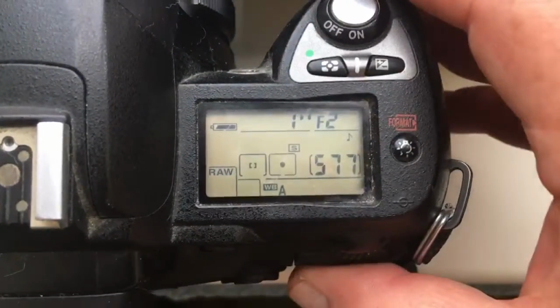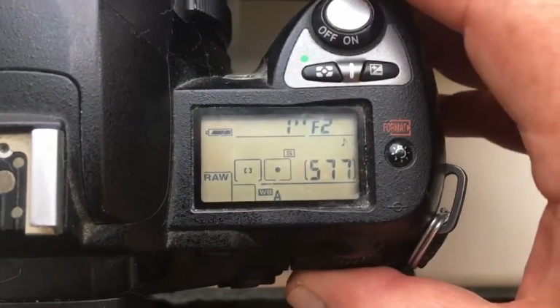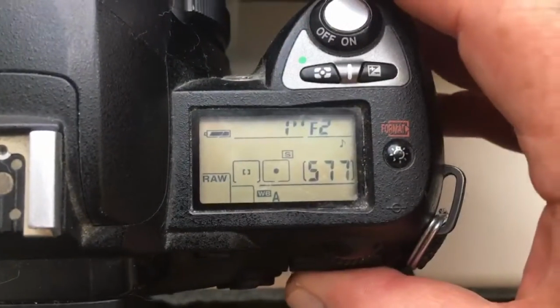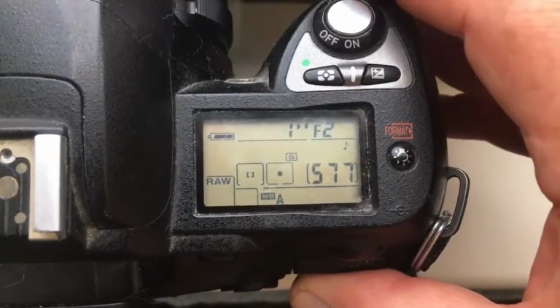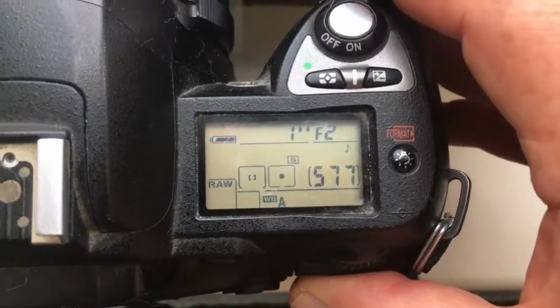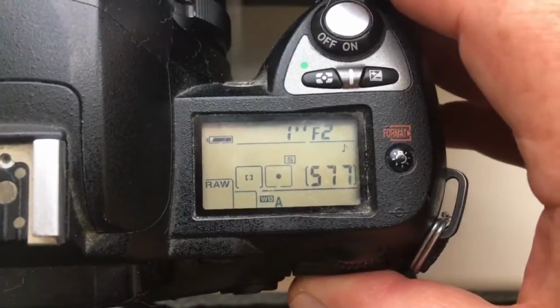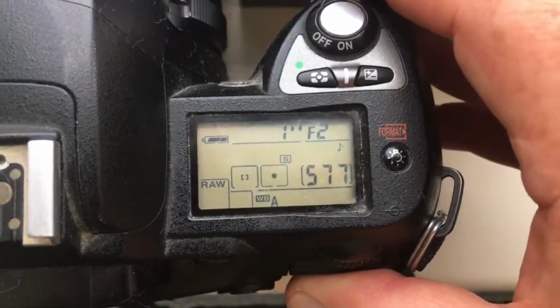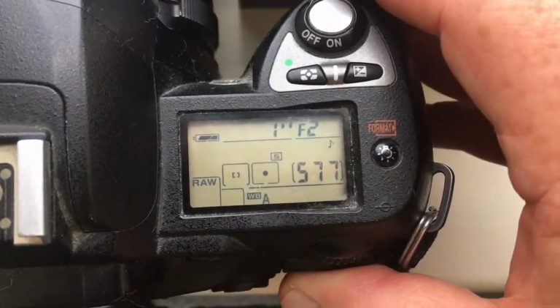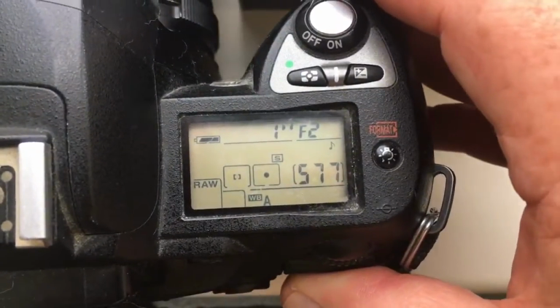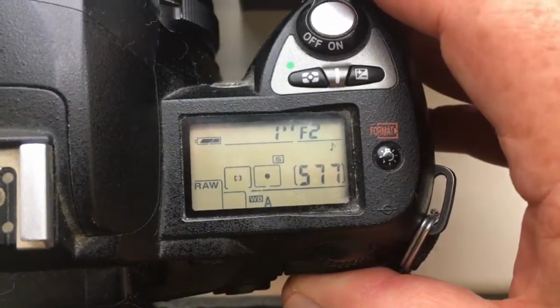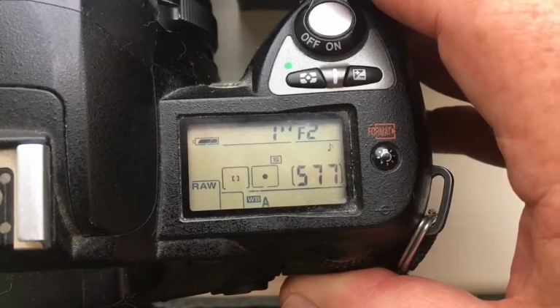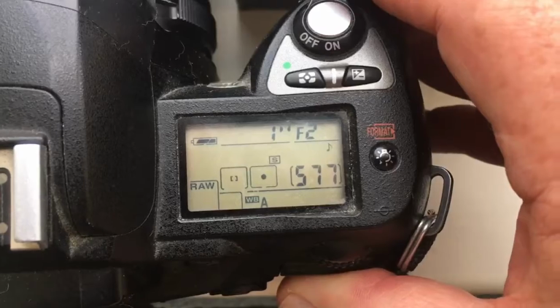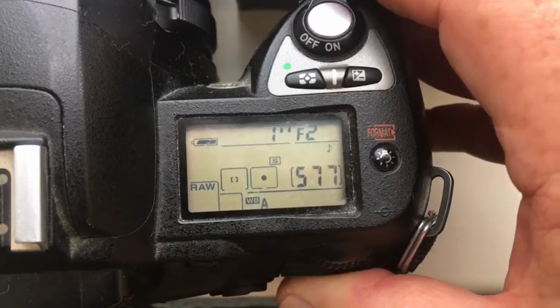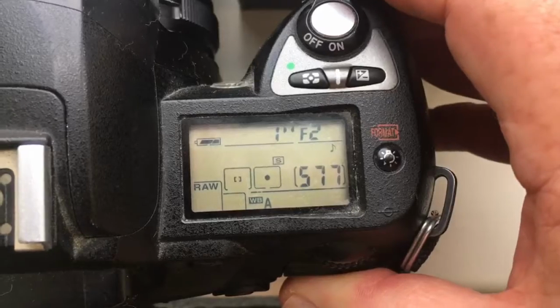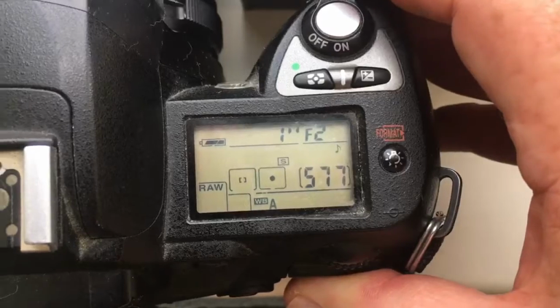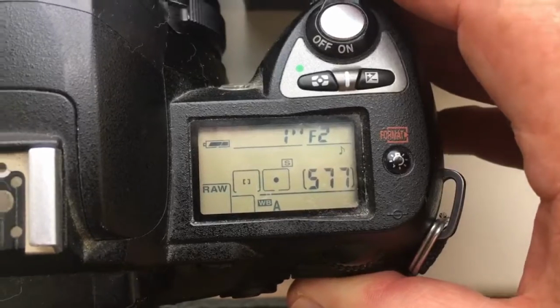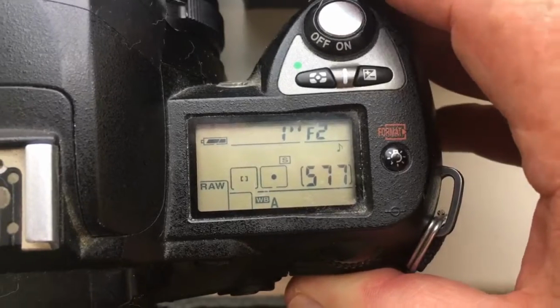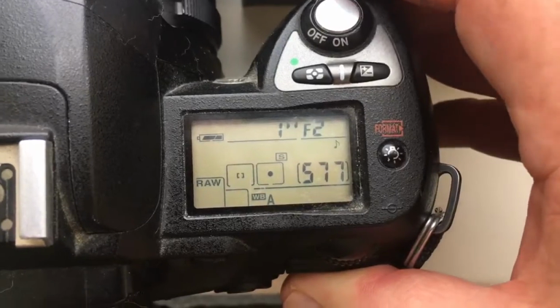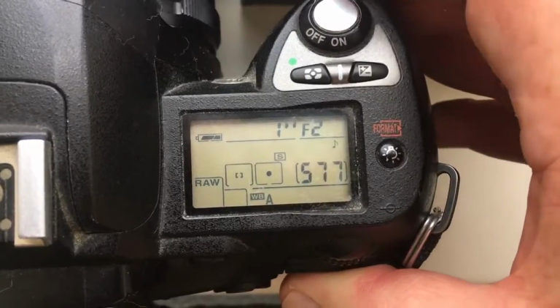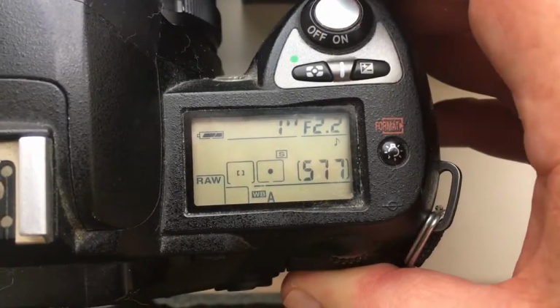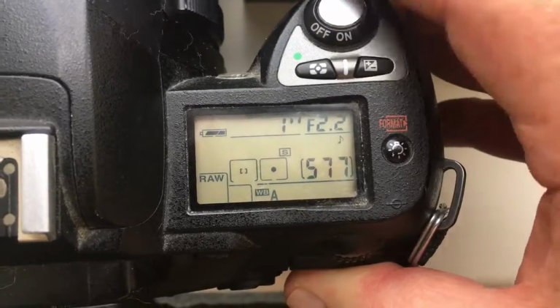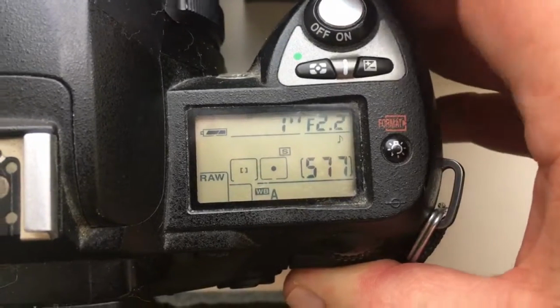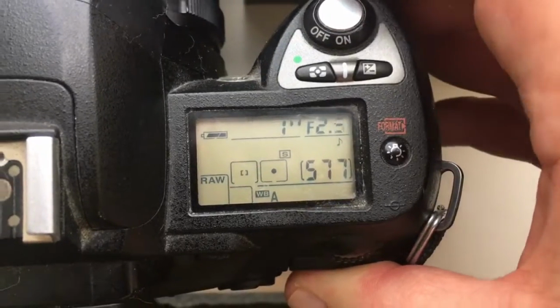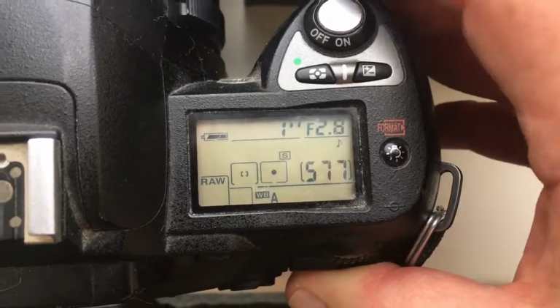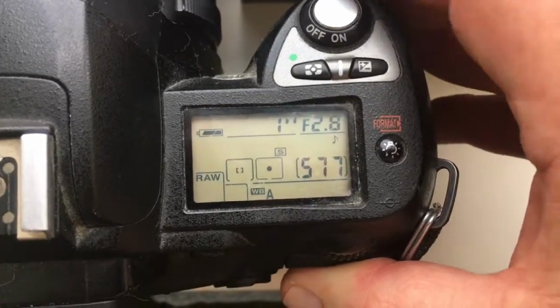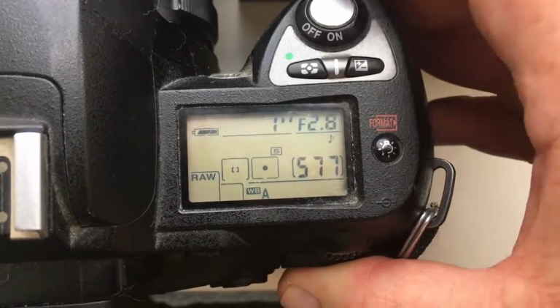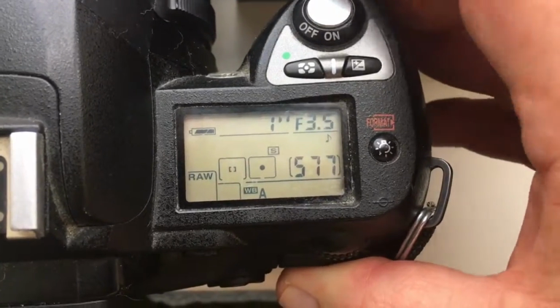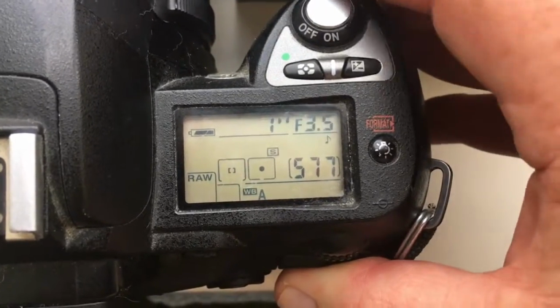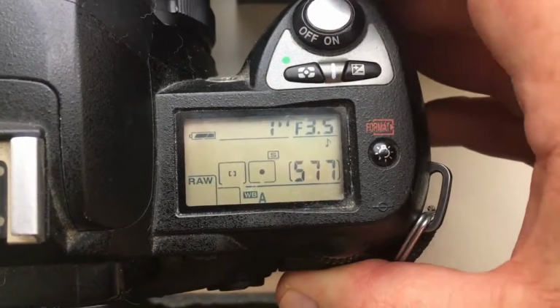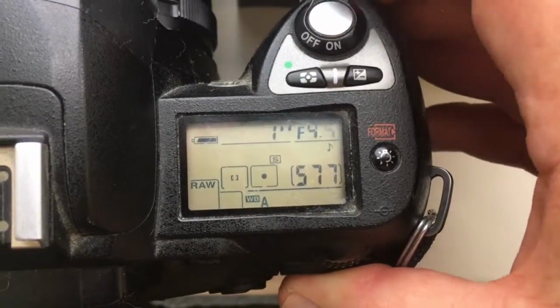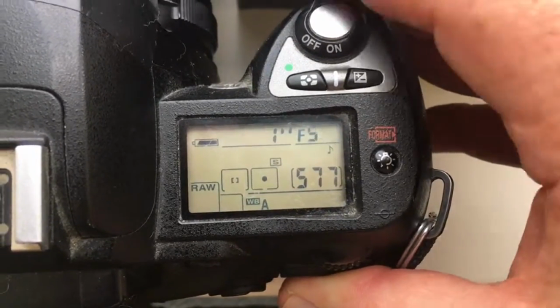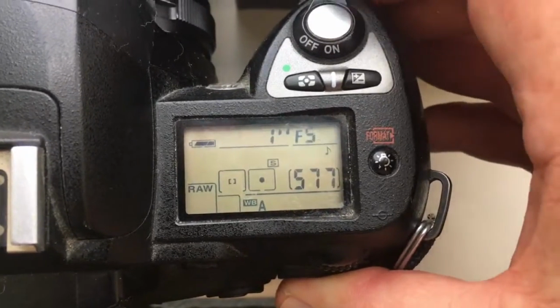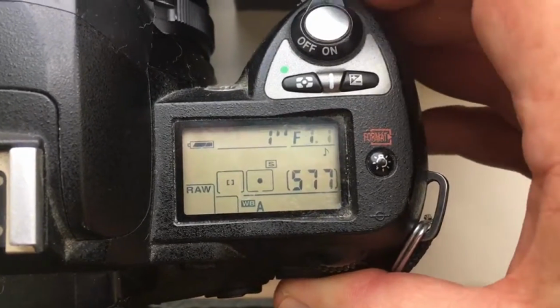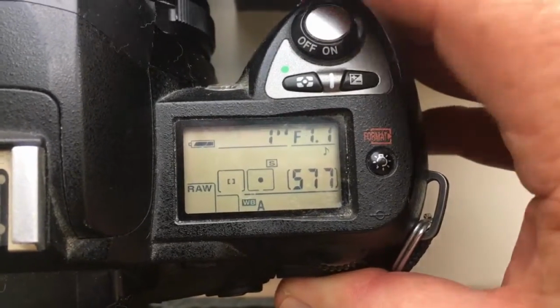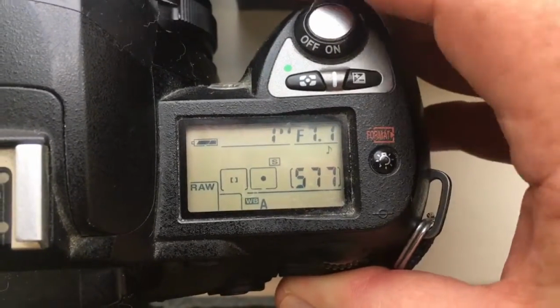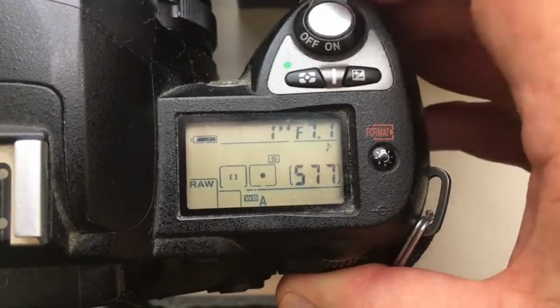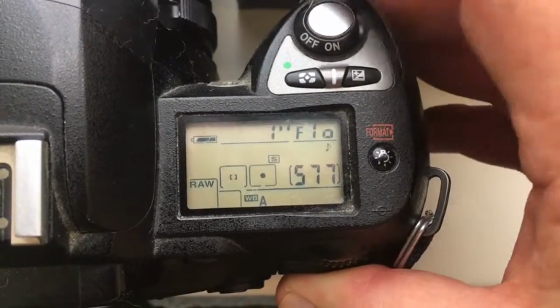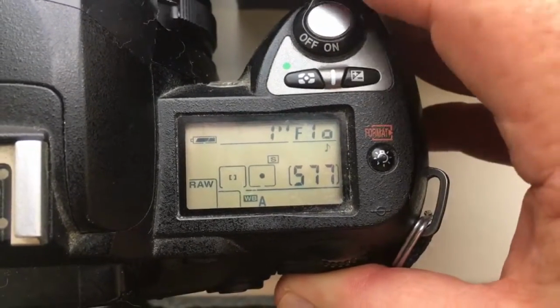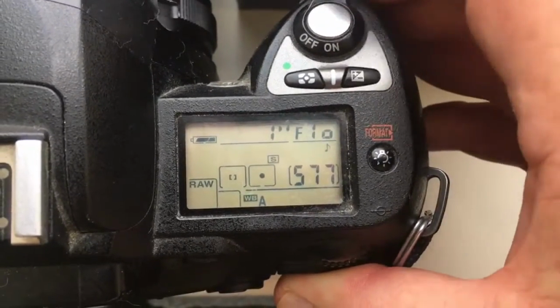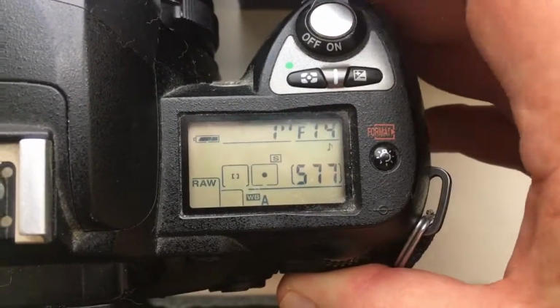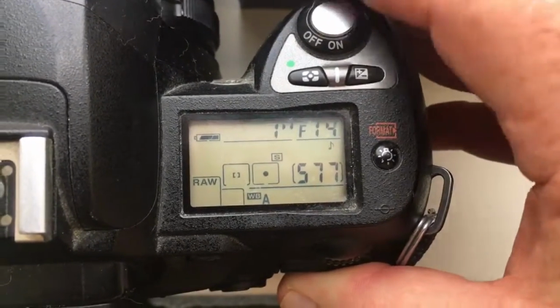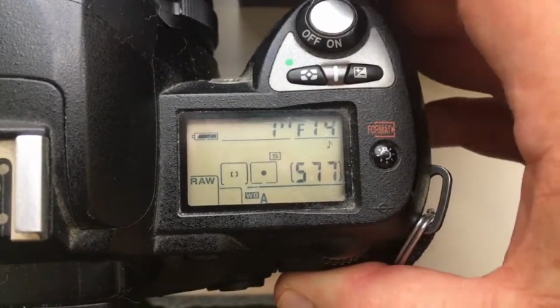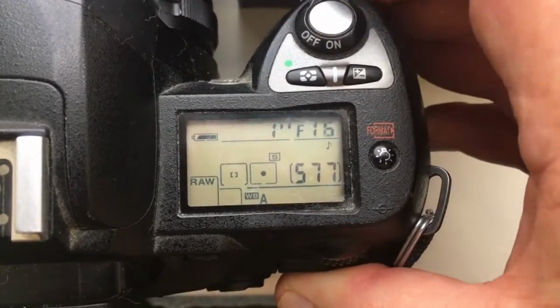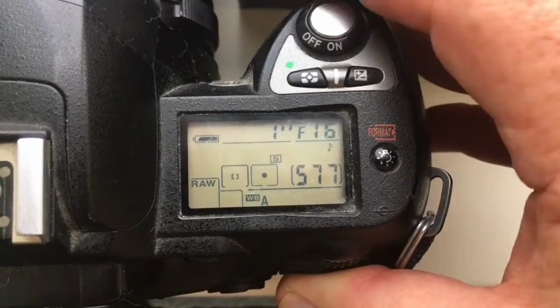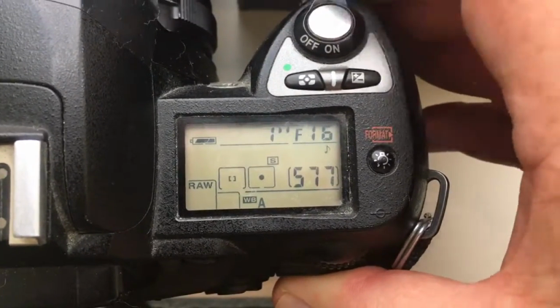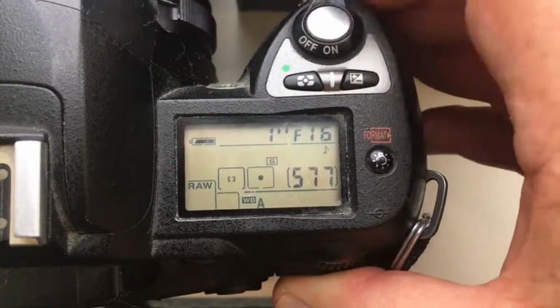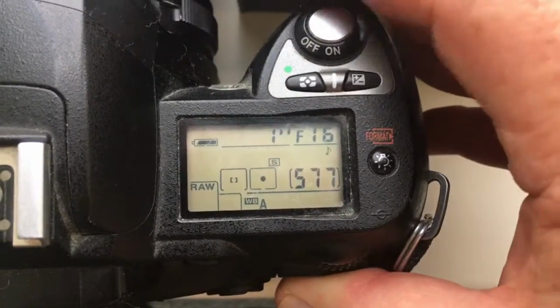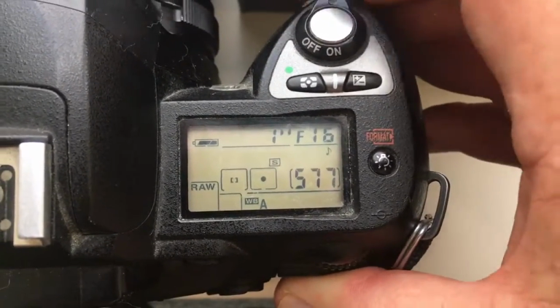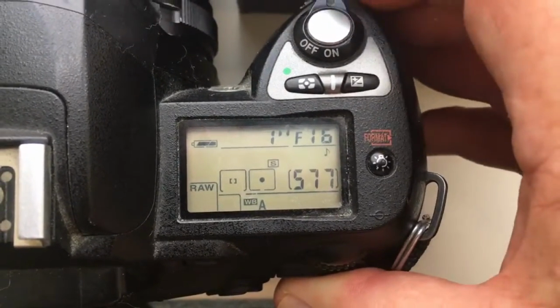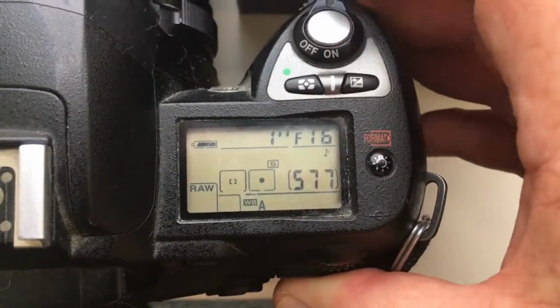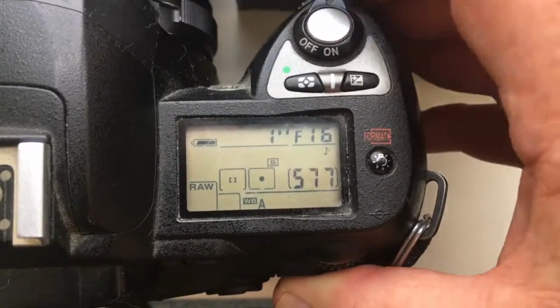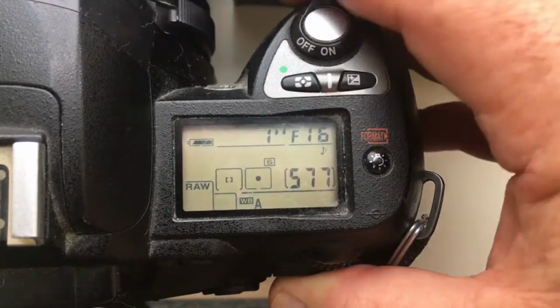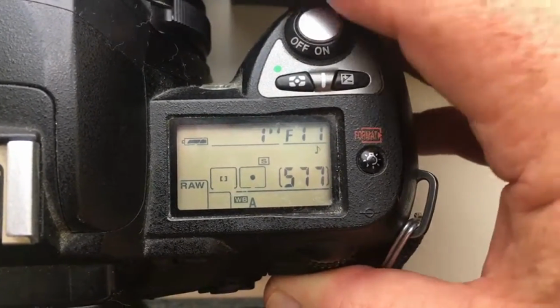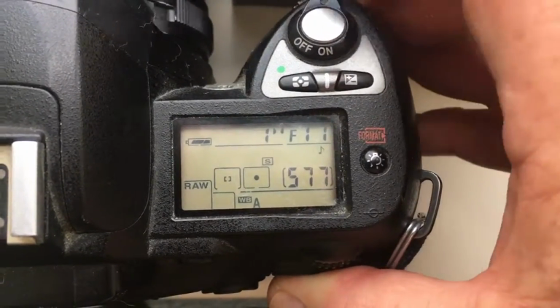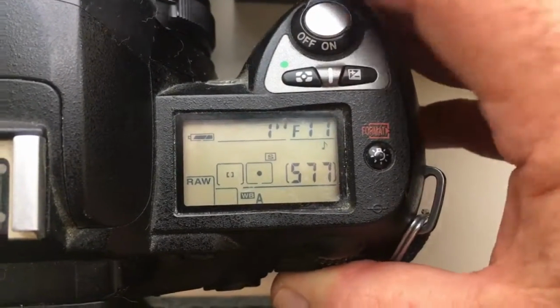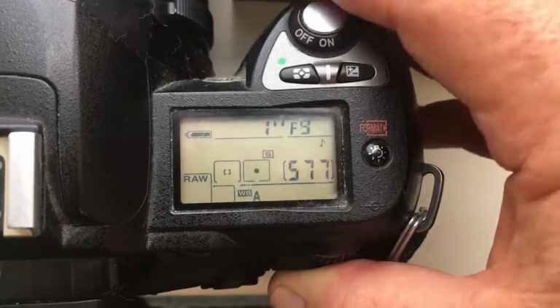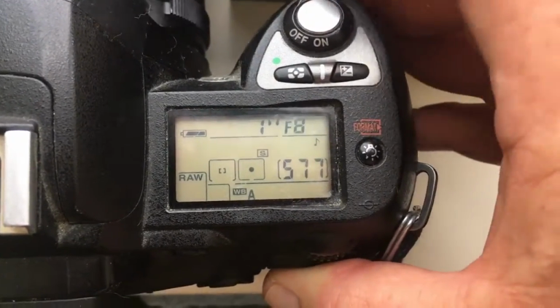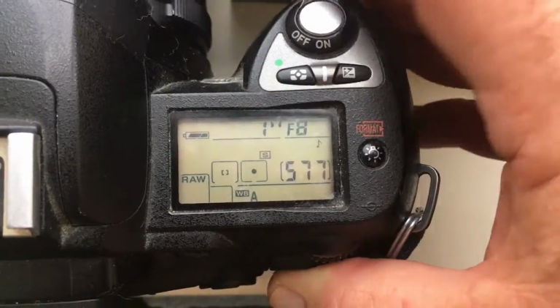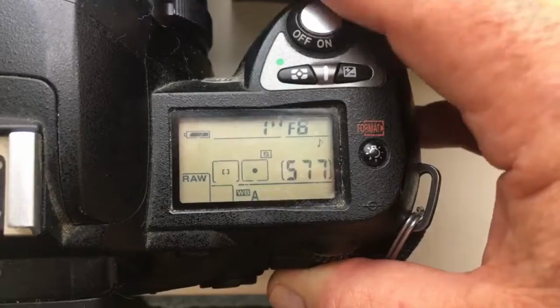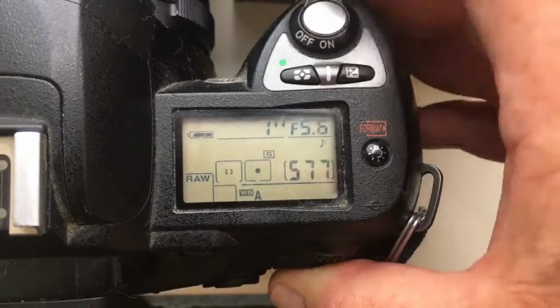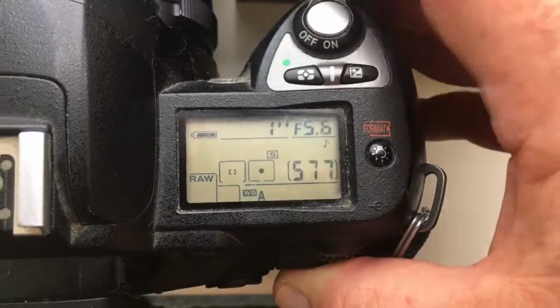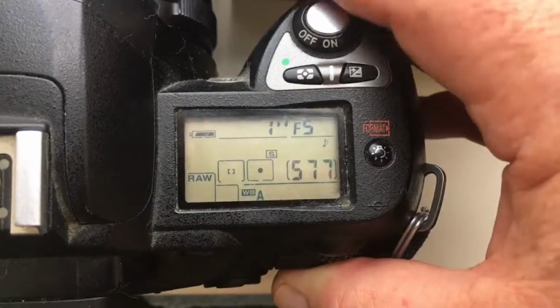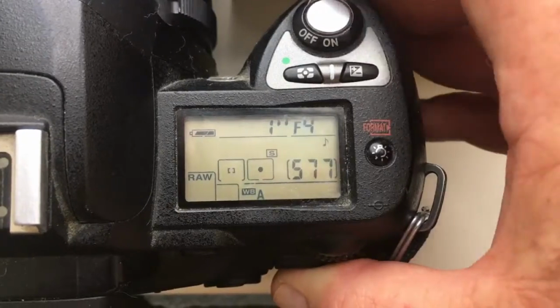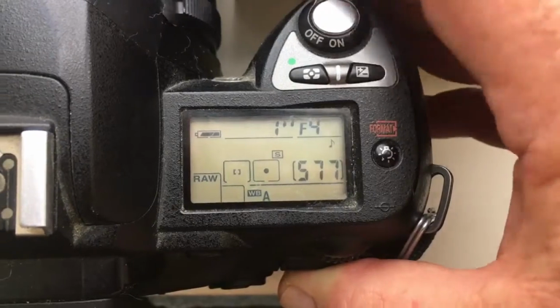Focal lens is 58mm and aperture from 2 to 16mm.